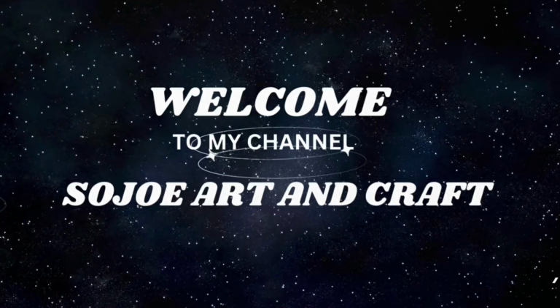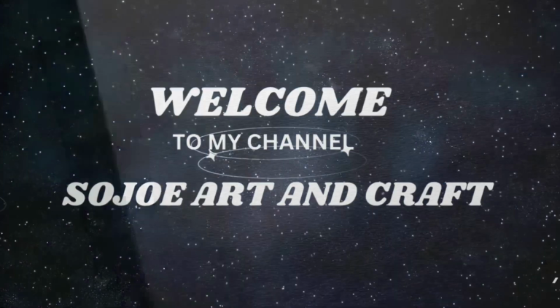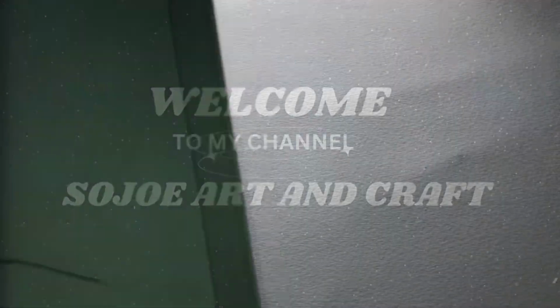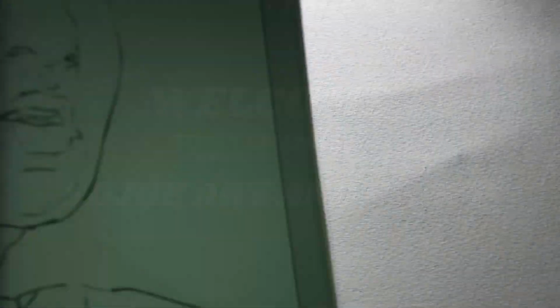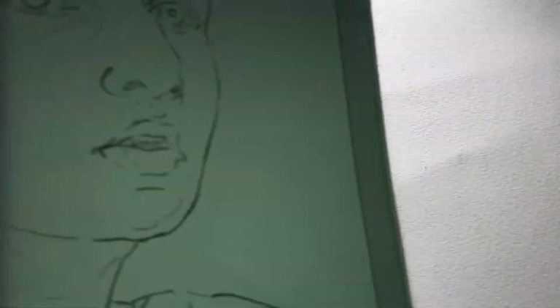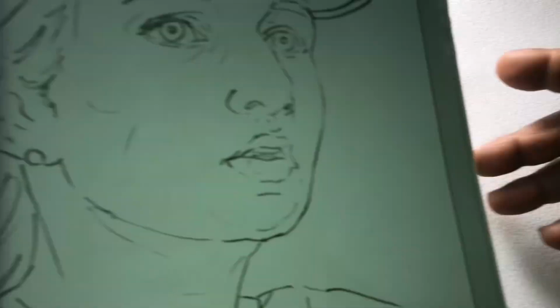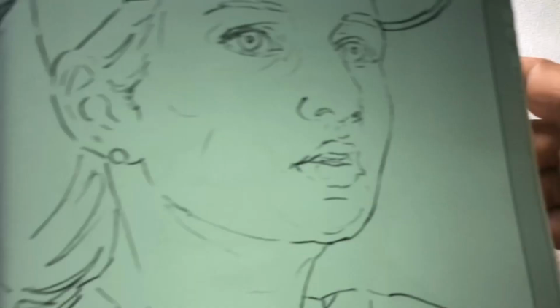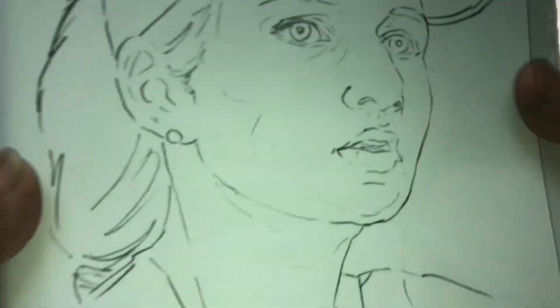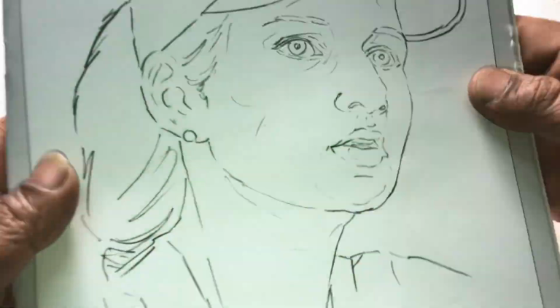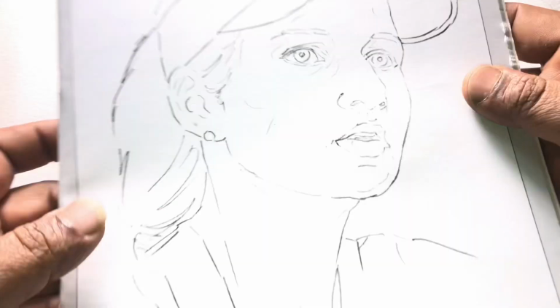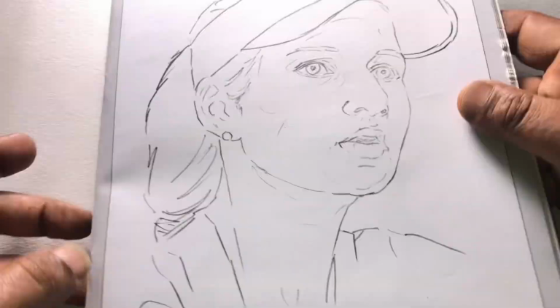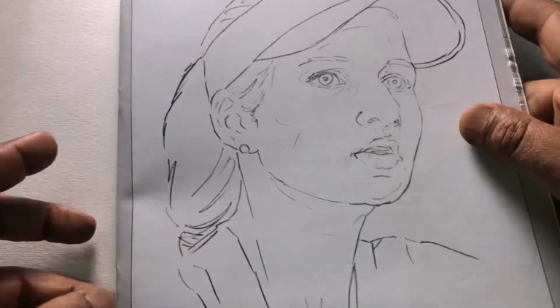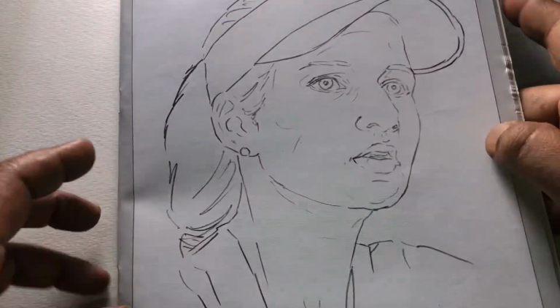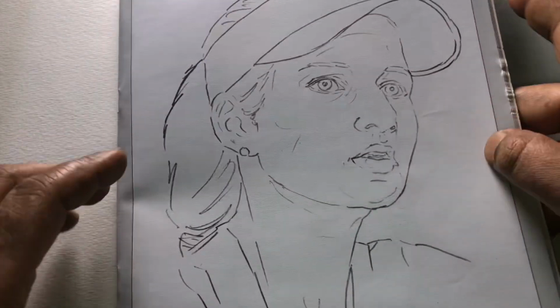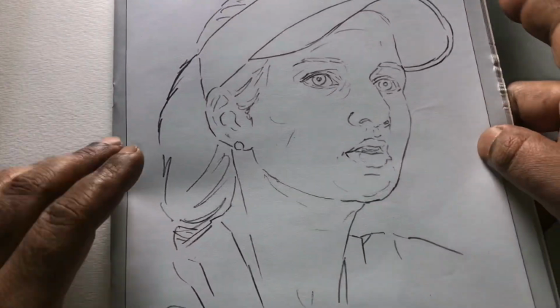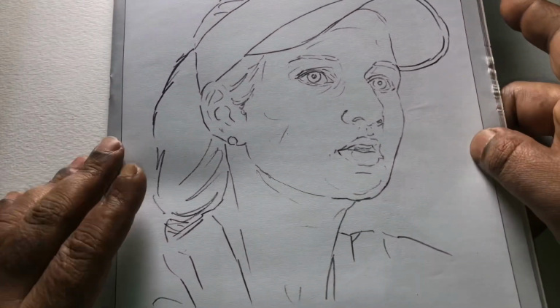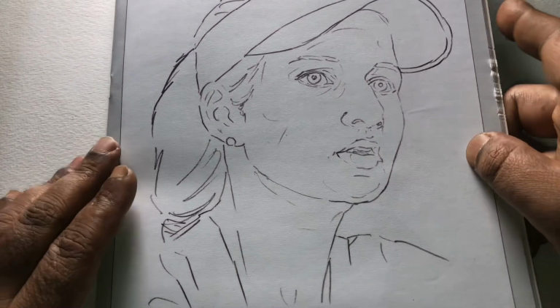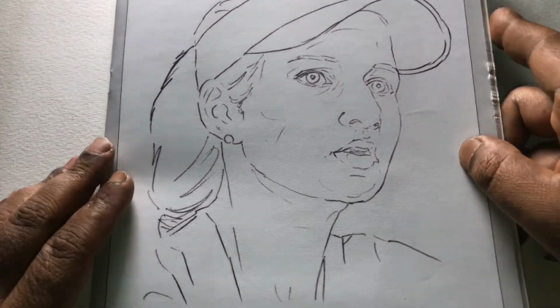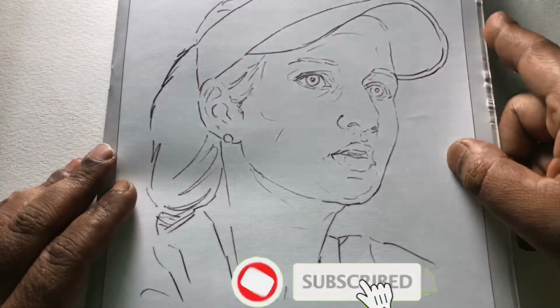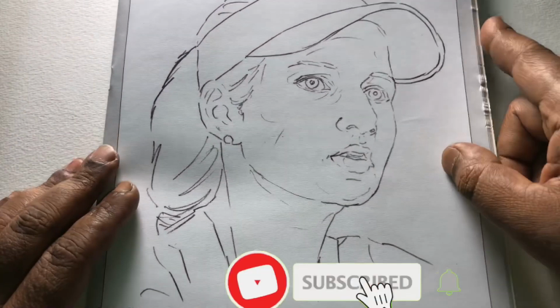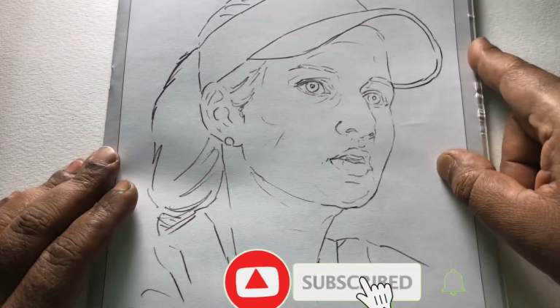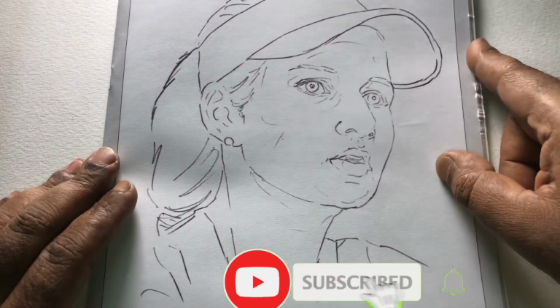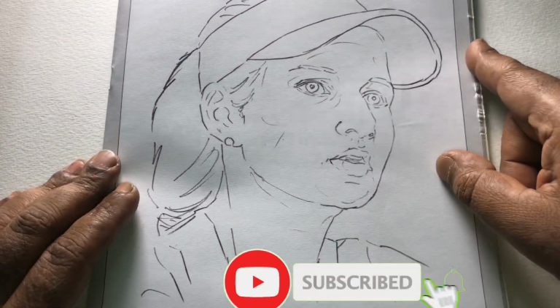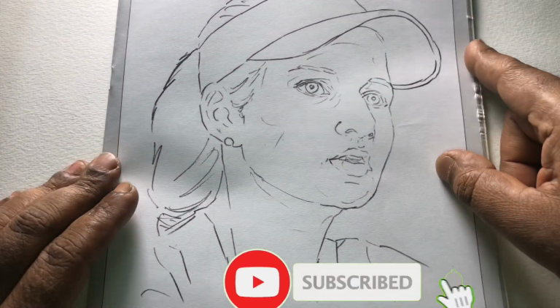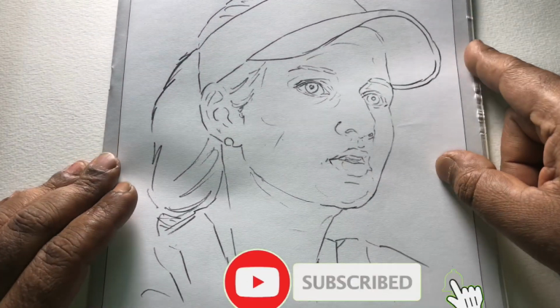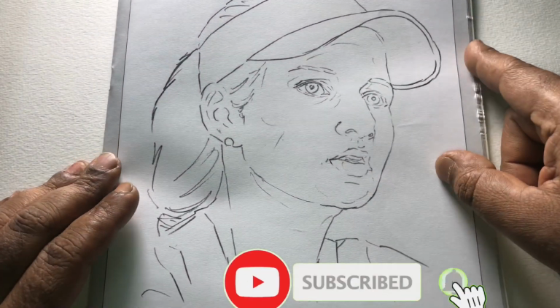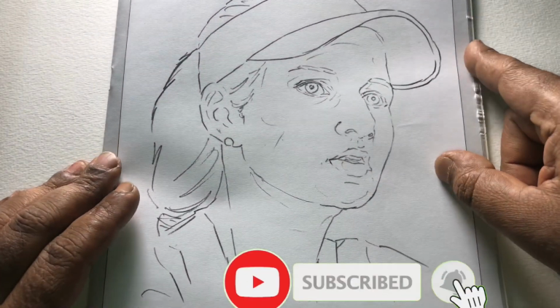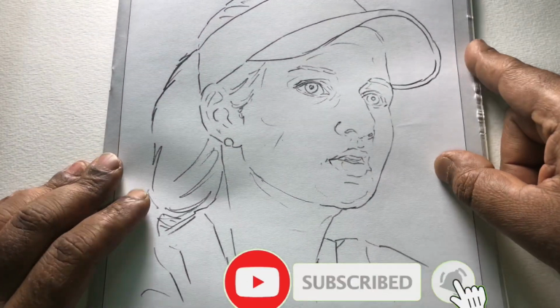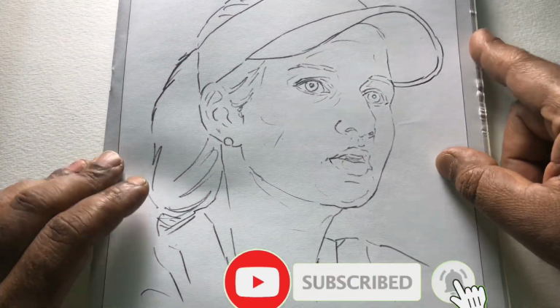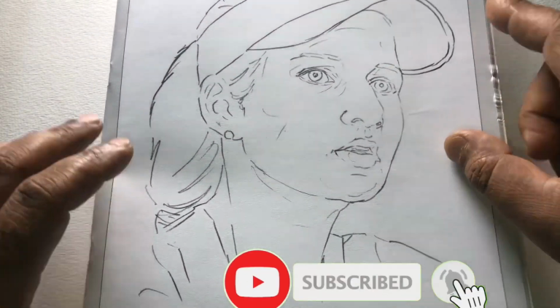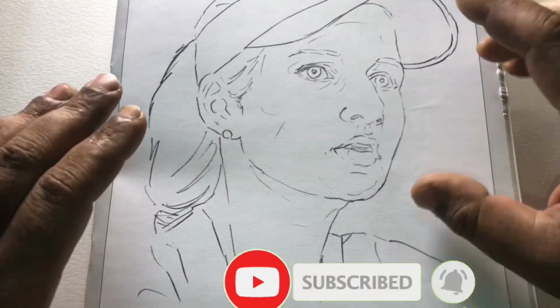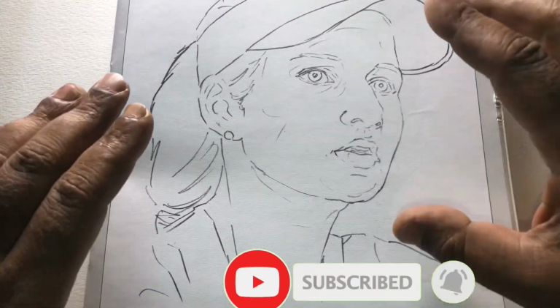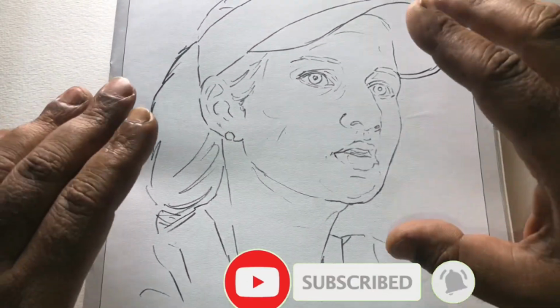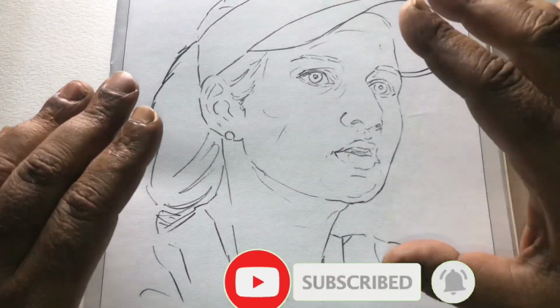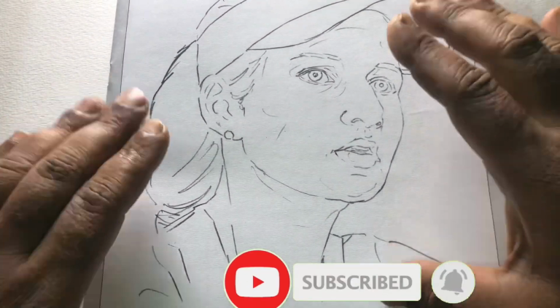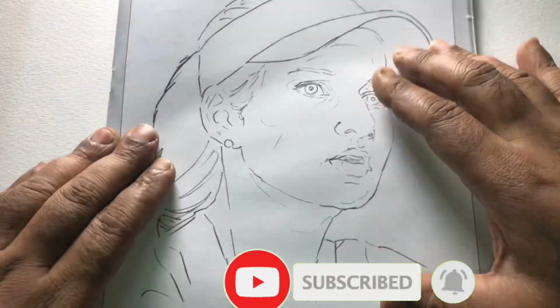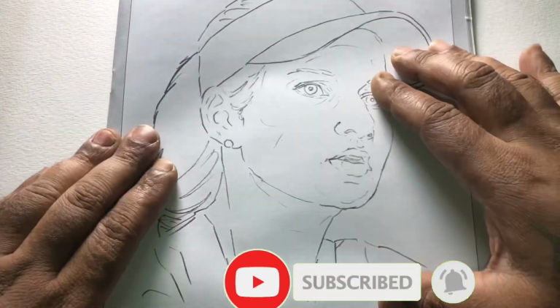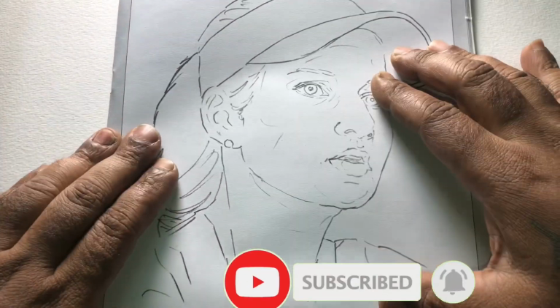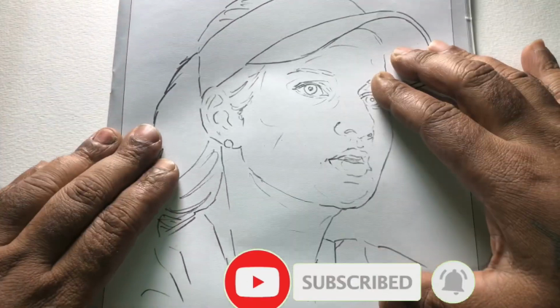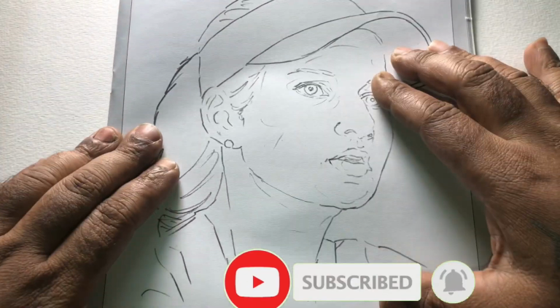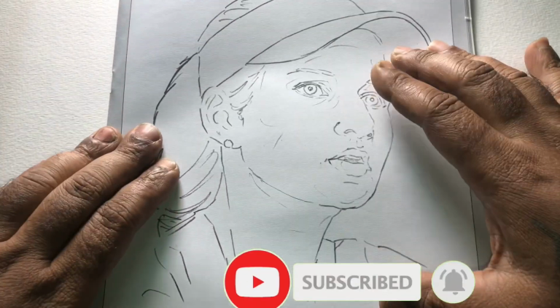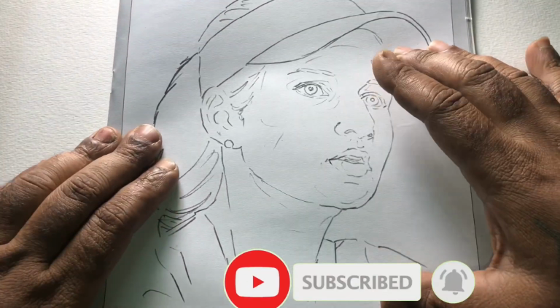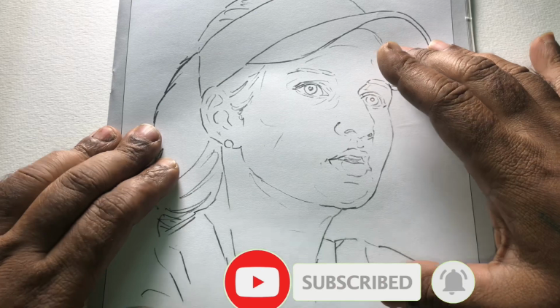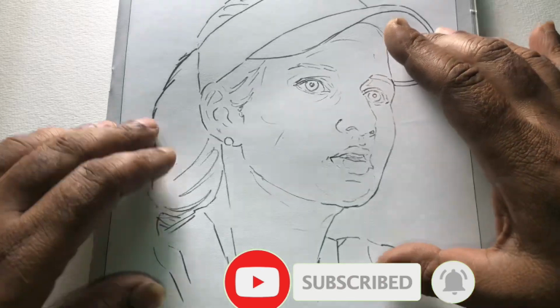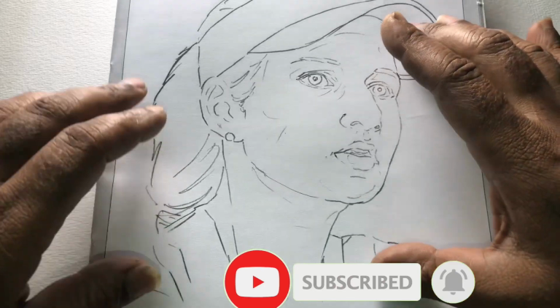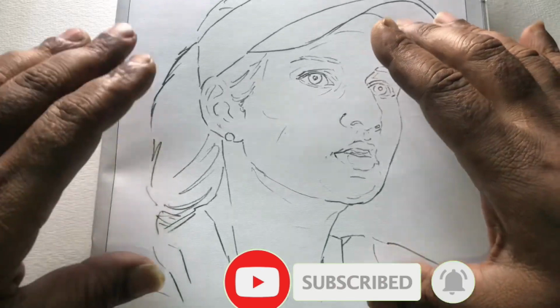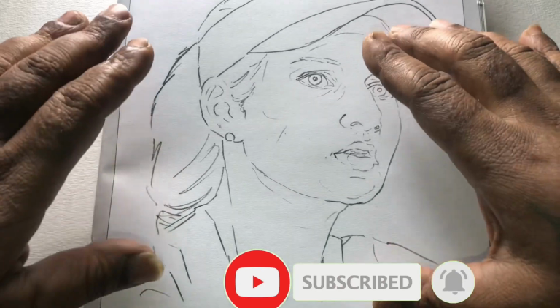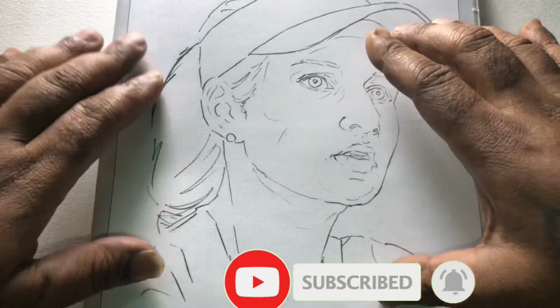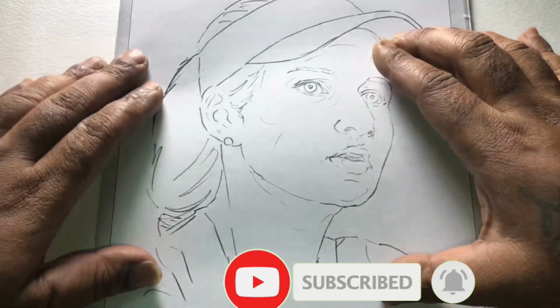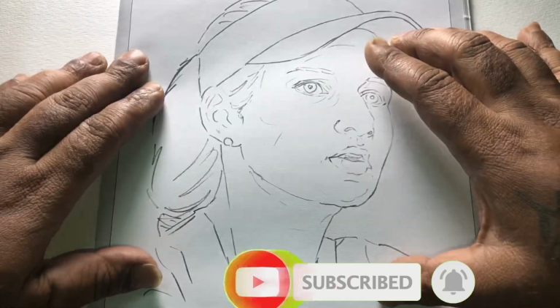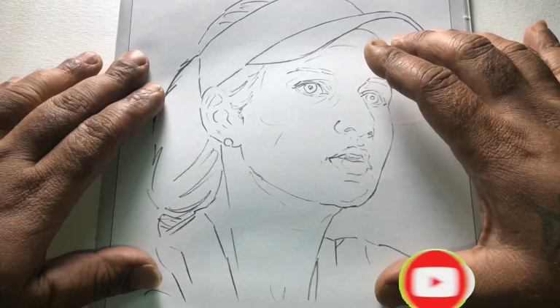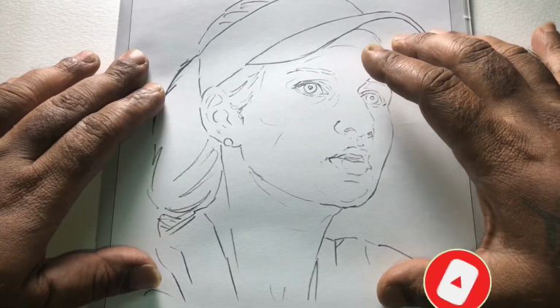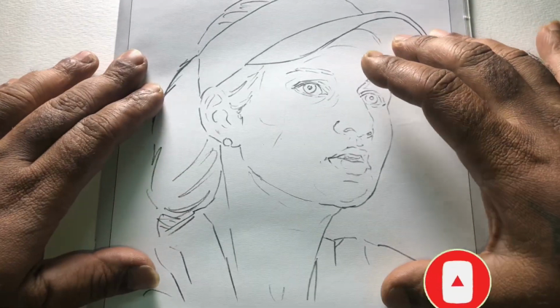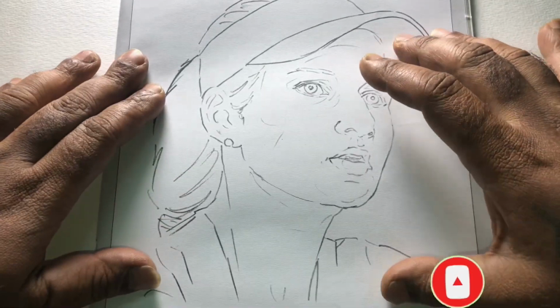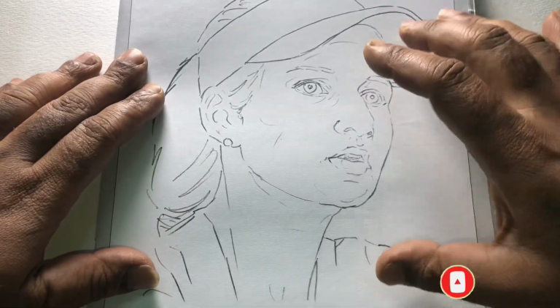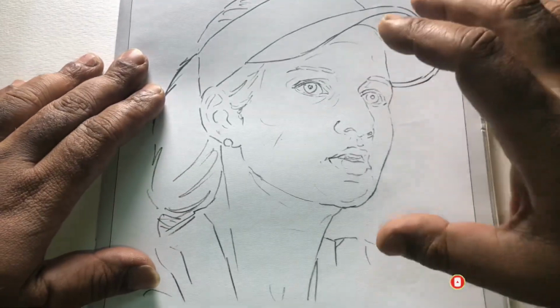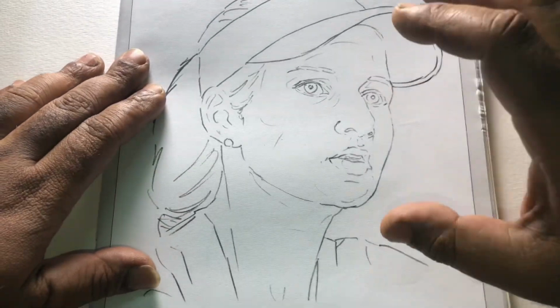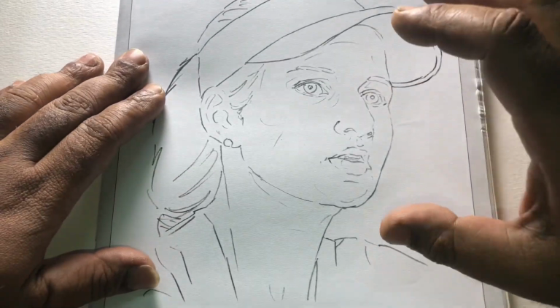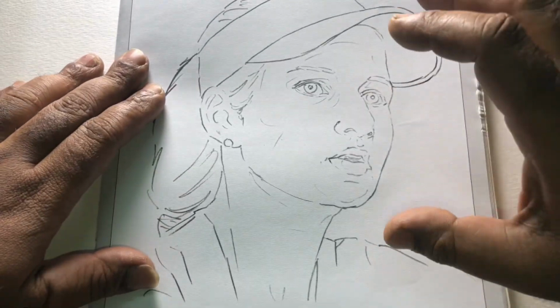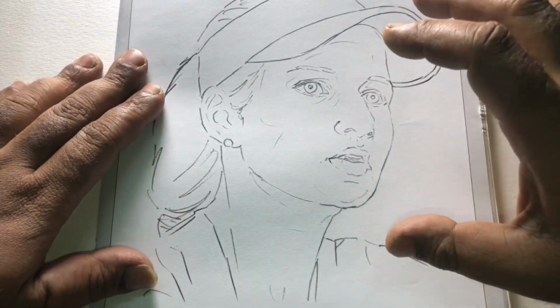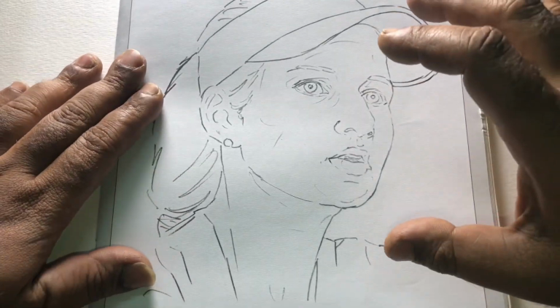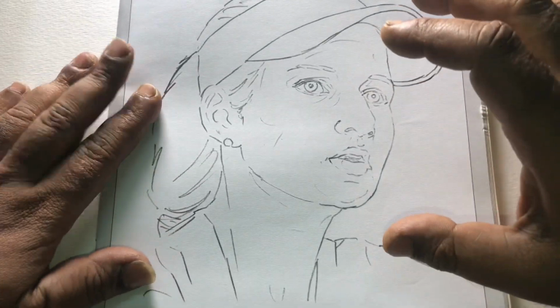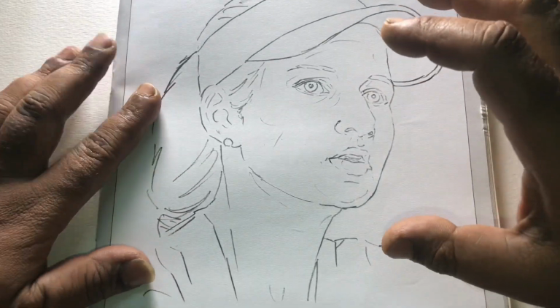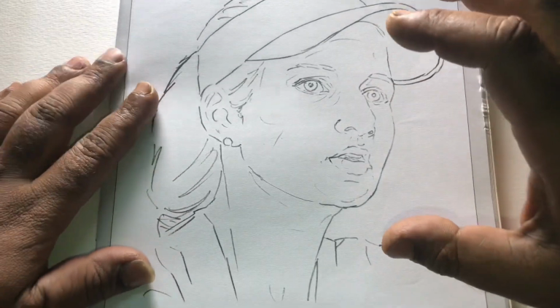Hello friends, welcome back to Sojo Art & Craft. Today we are going to learn how to copy a portrait image using the grid method.